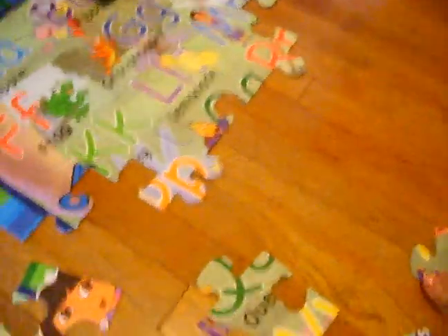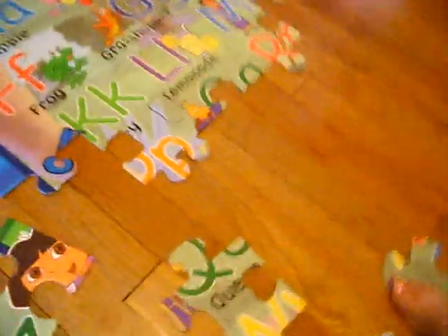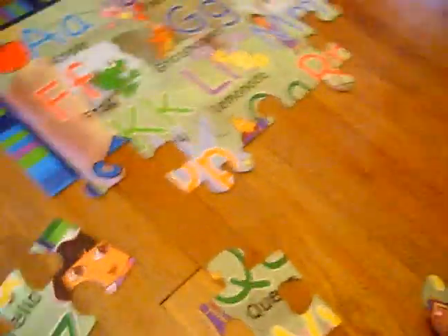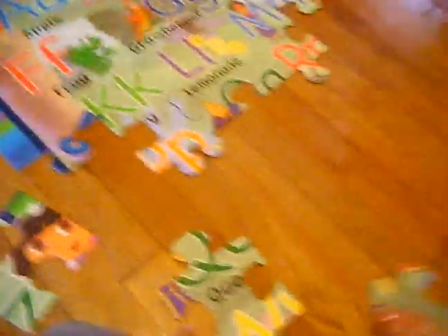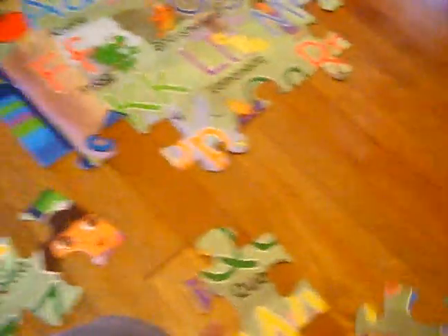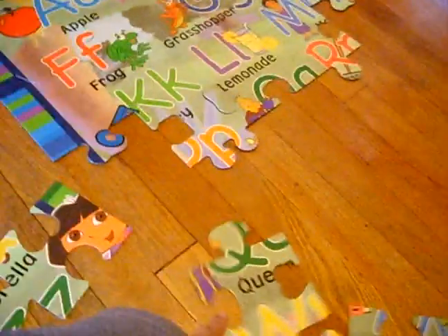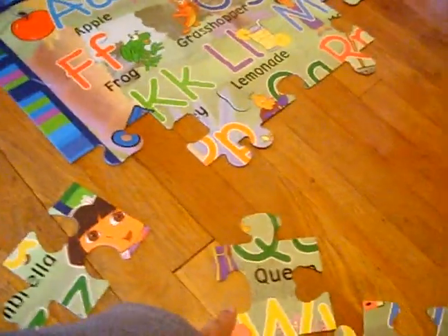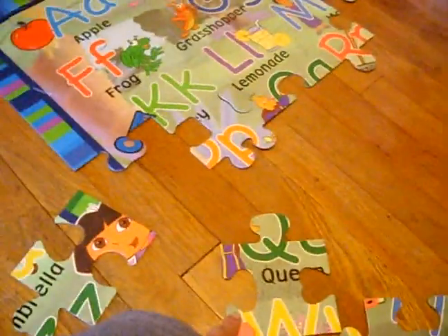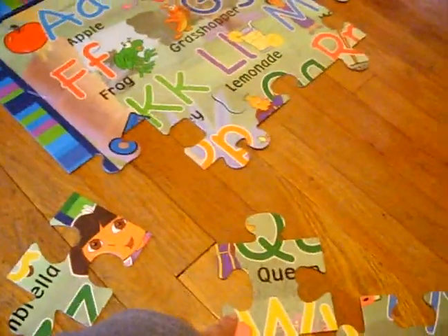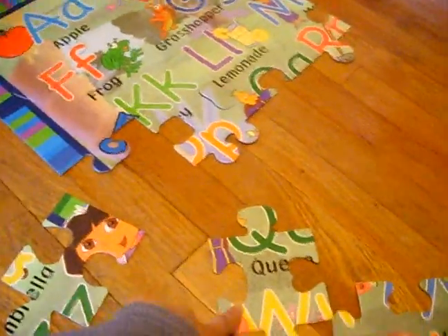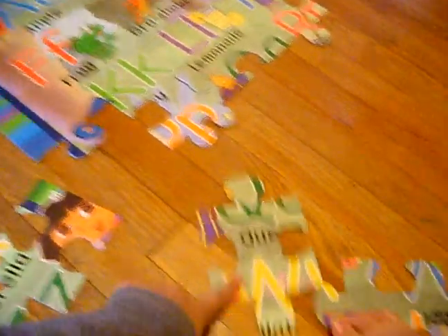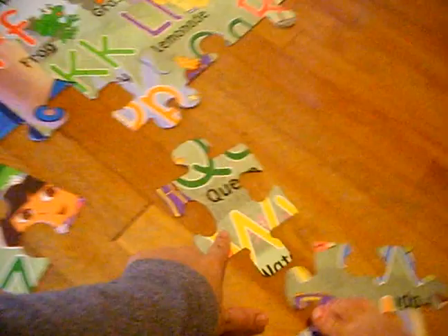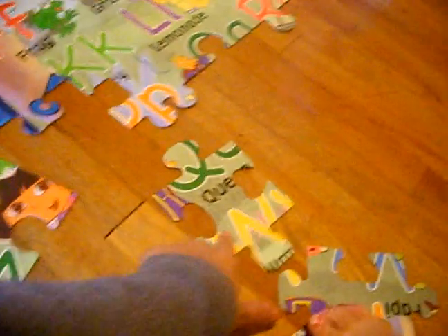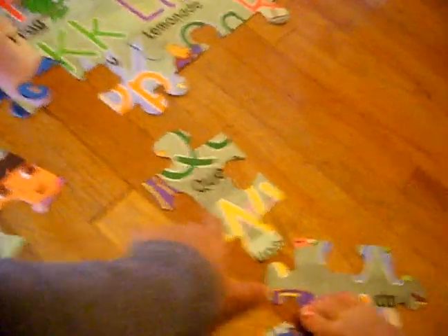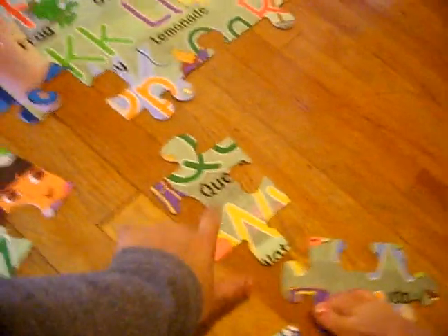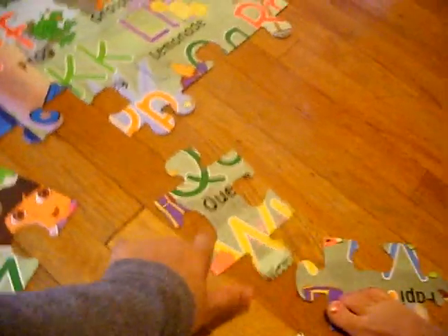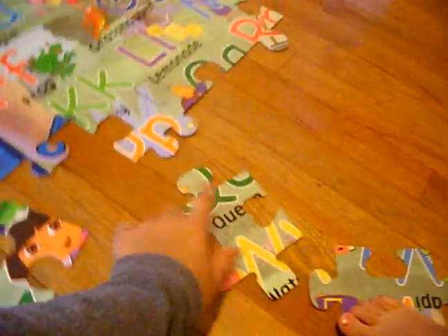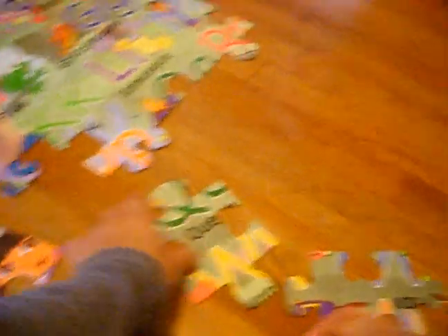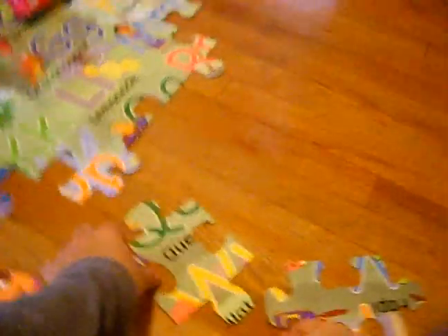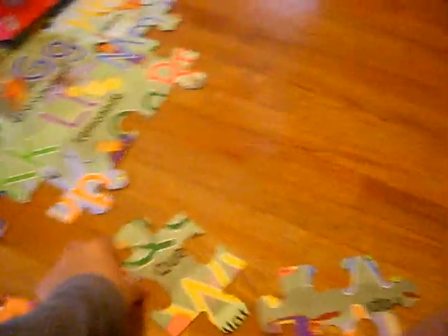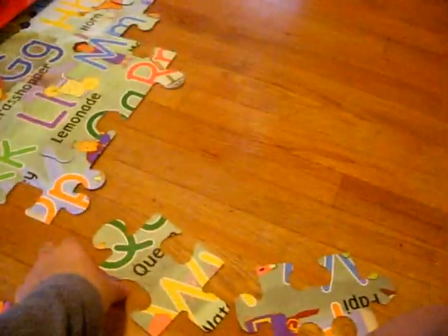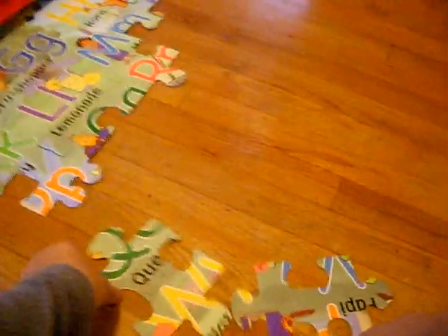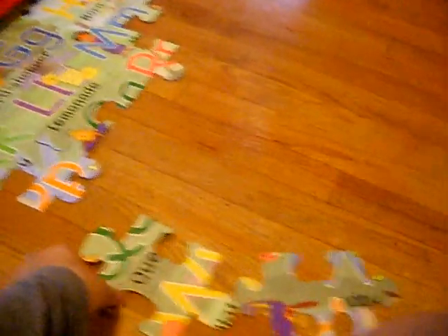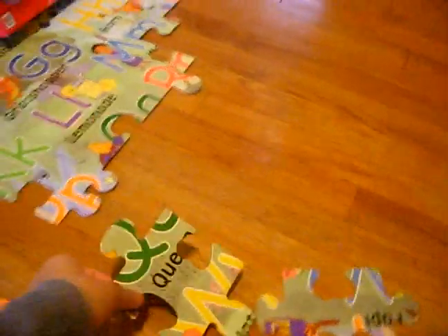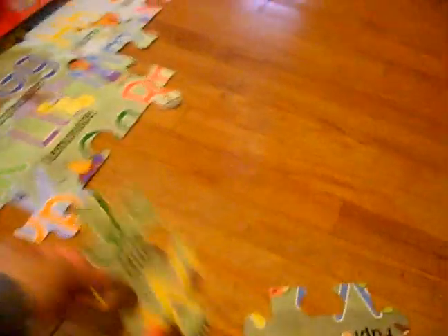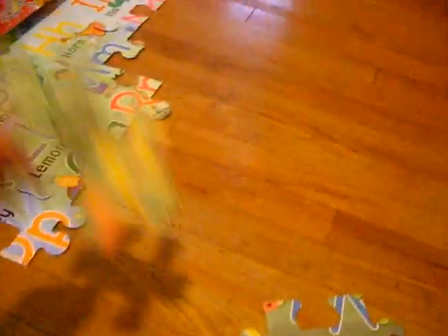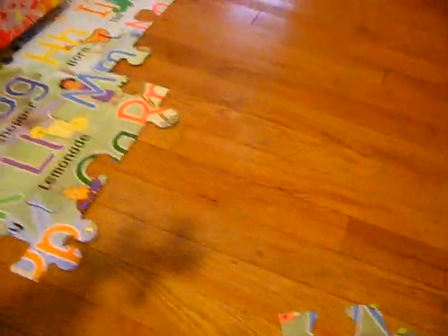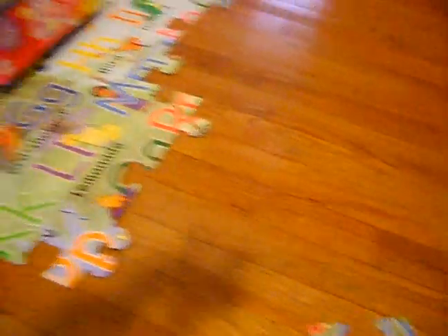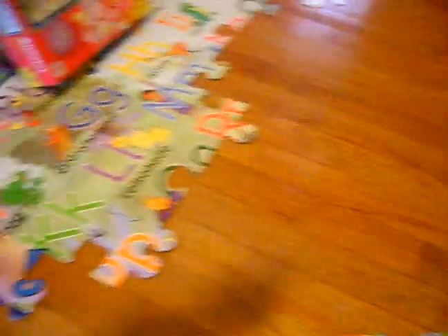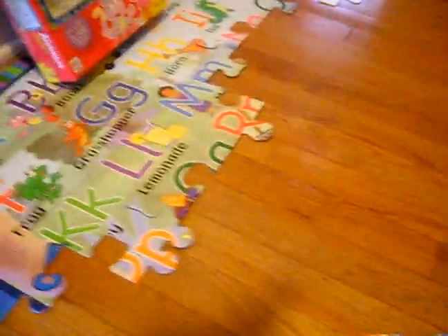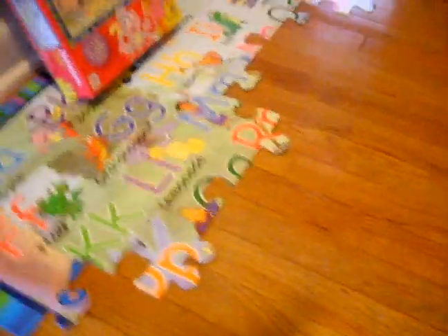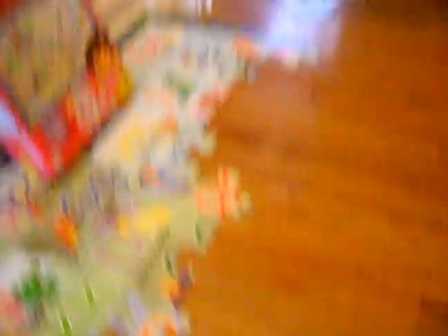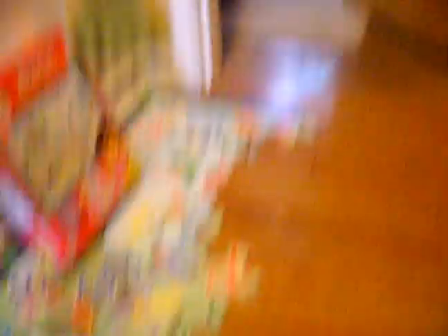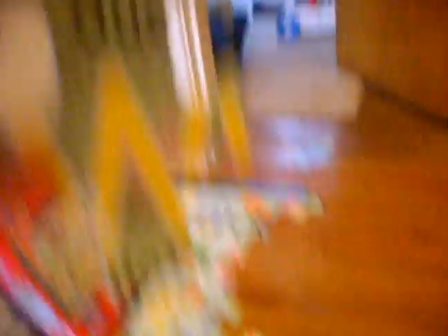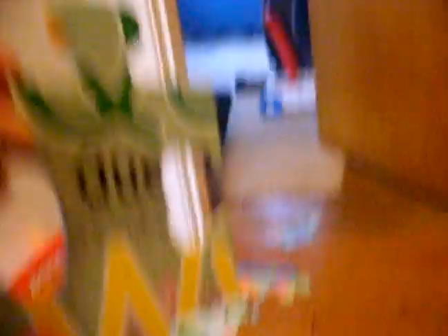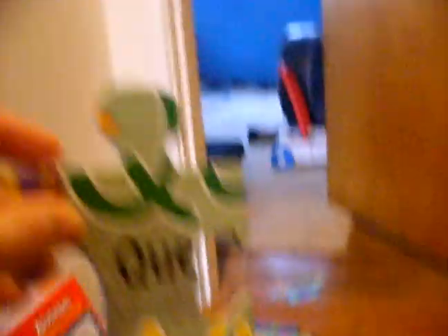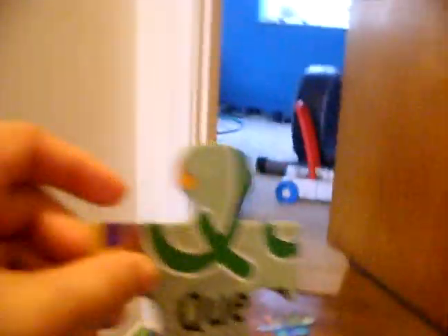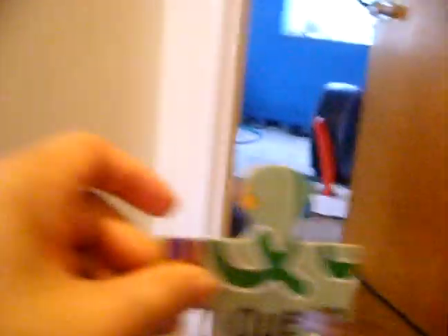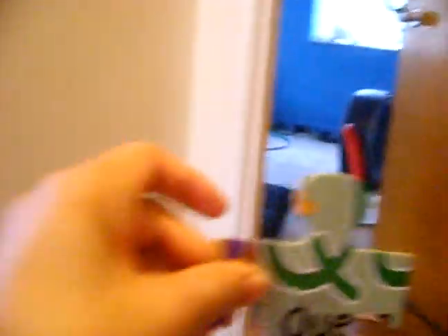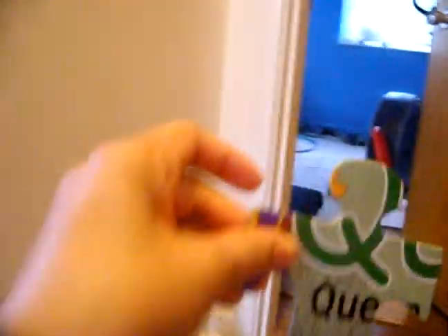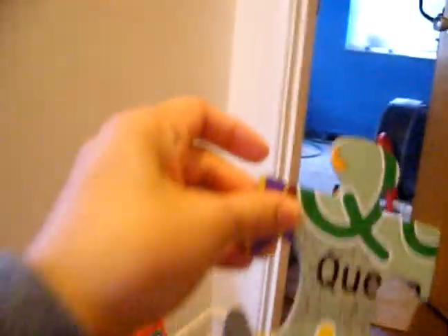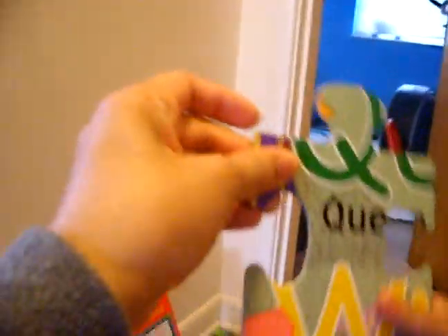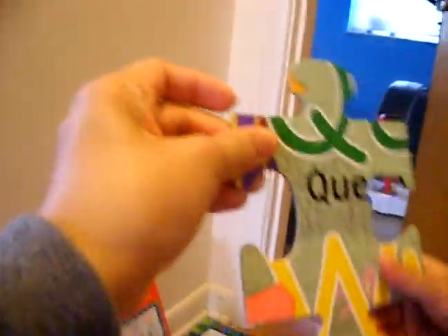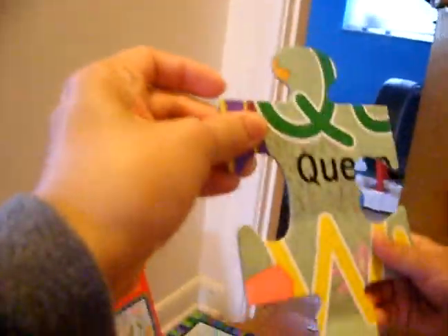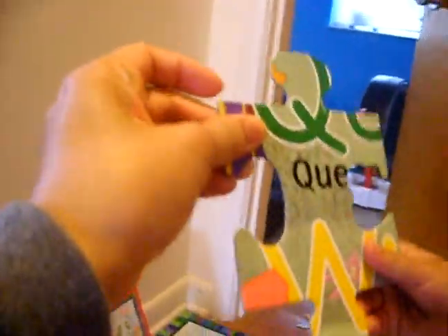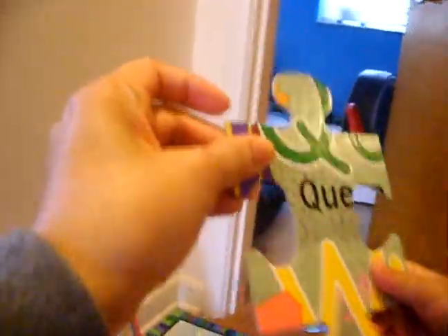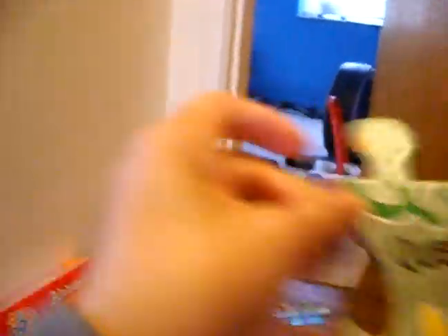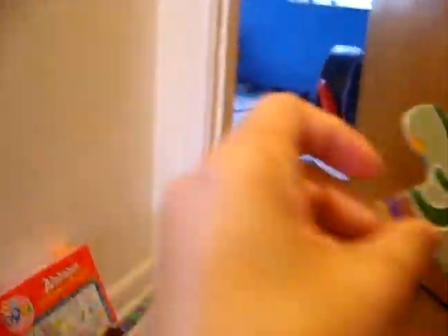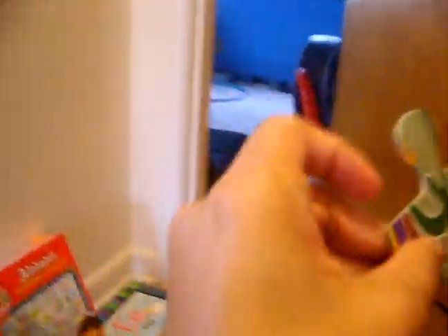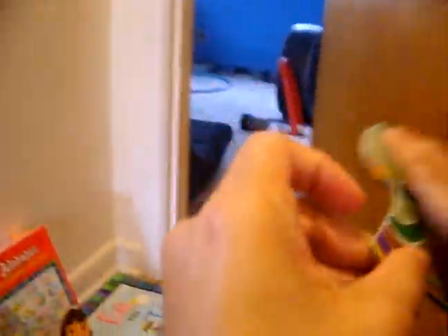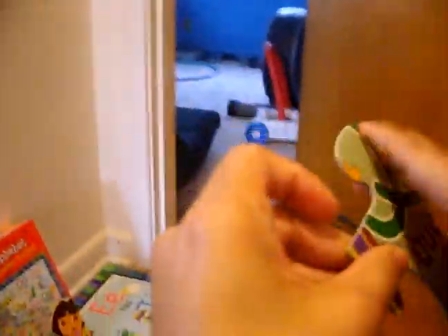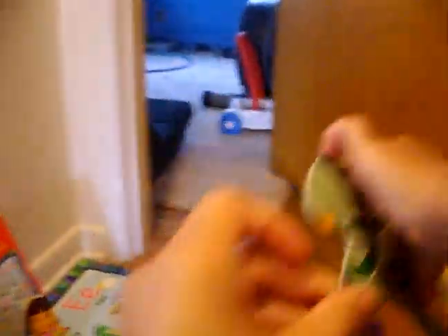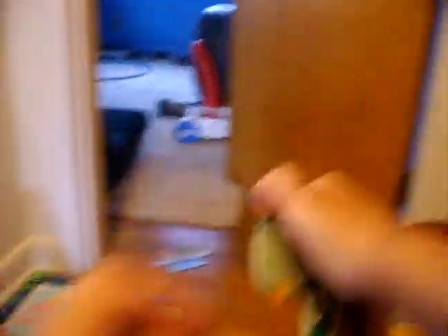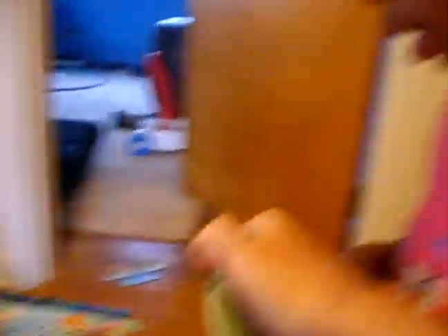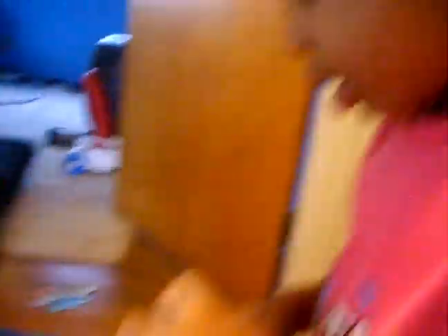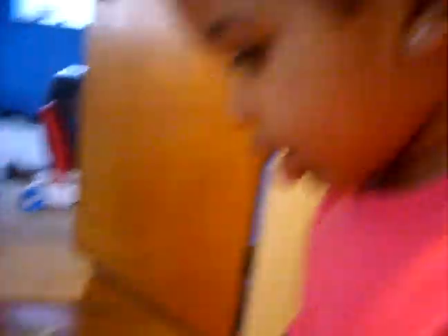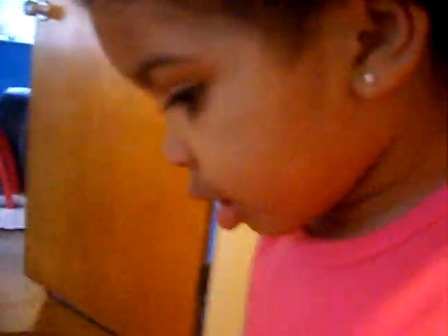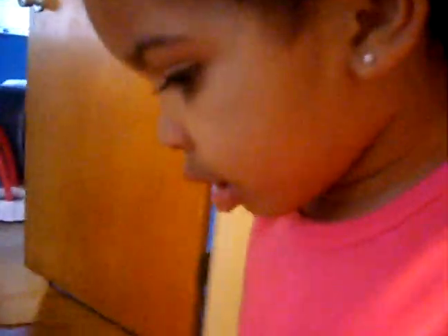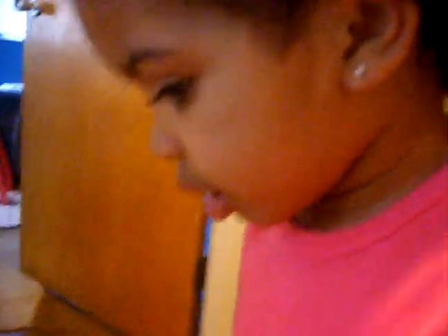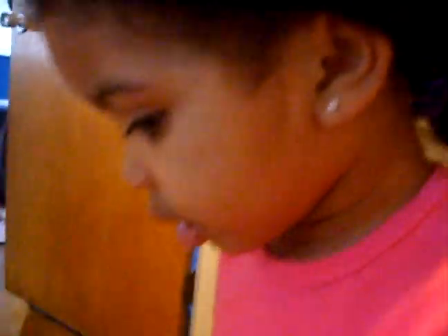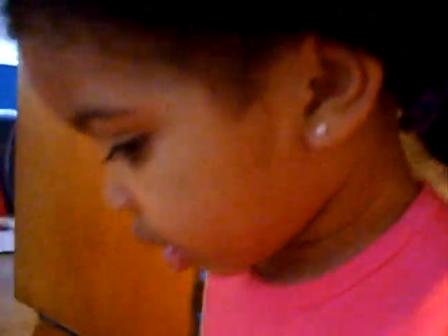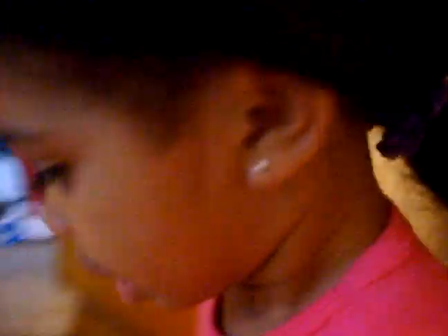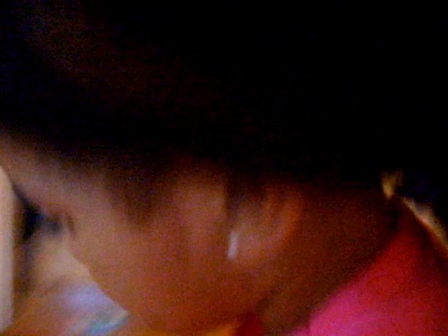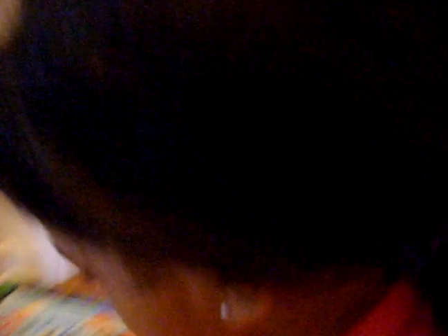Look at that. You see this? Look at this puzzle piece right here. See it? We're going to look at this puzzle piece. Now, where do you think it goes?